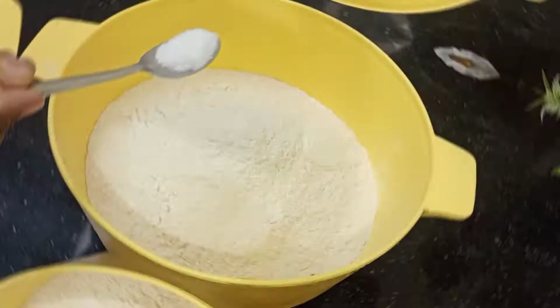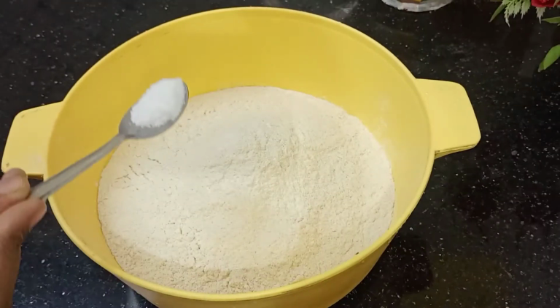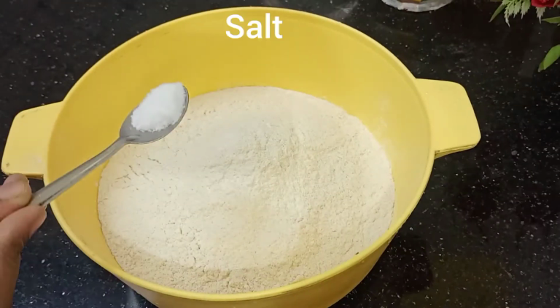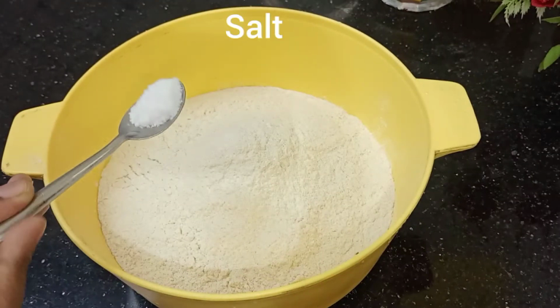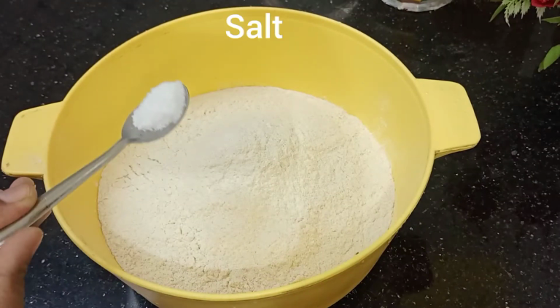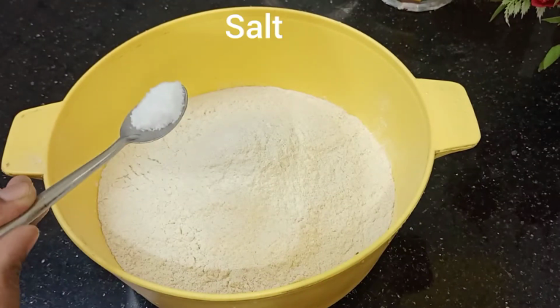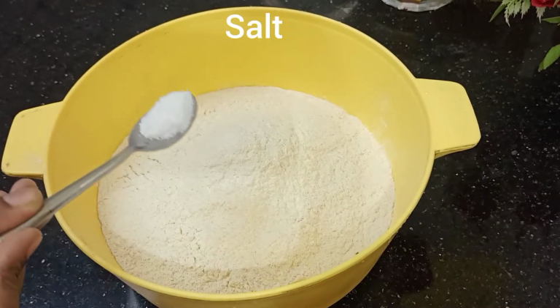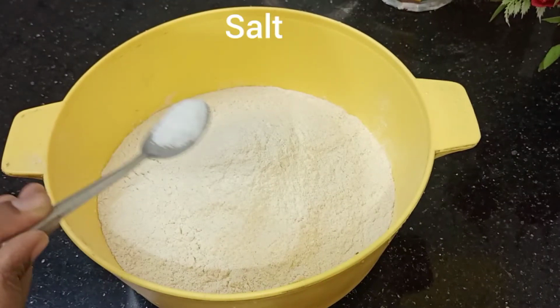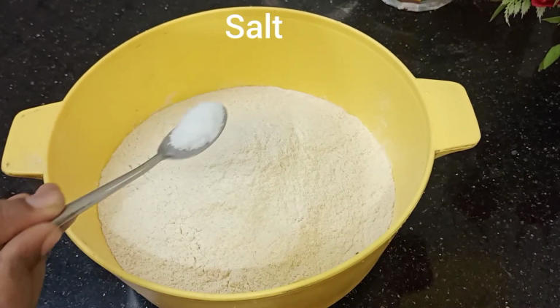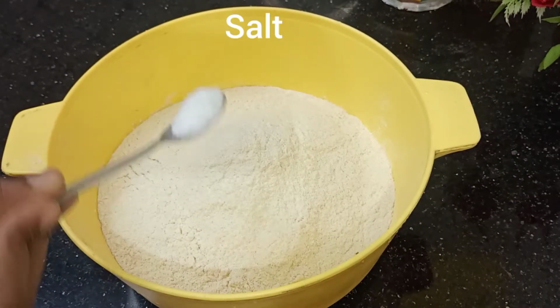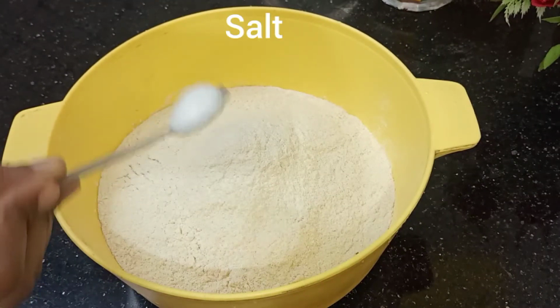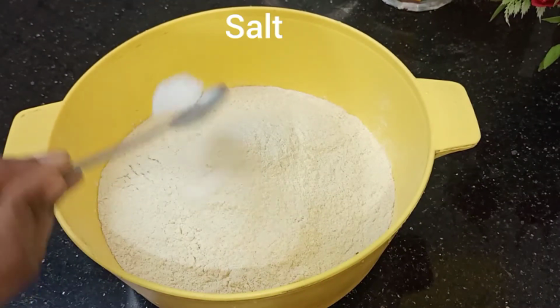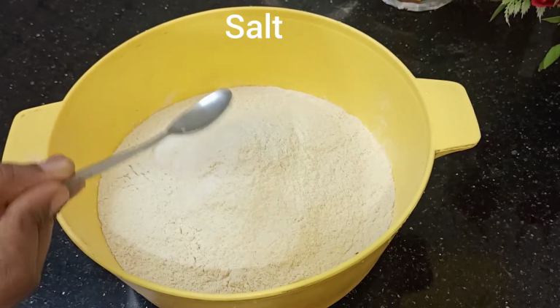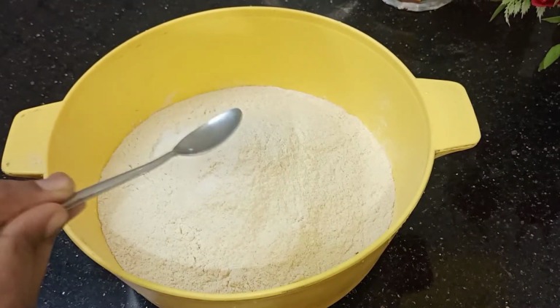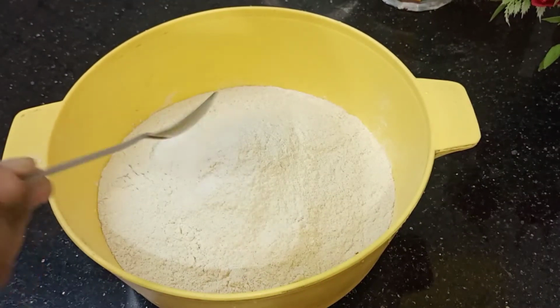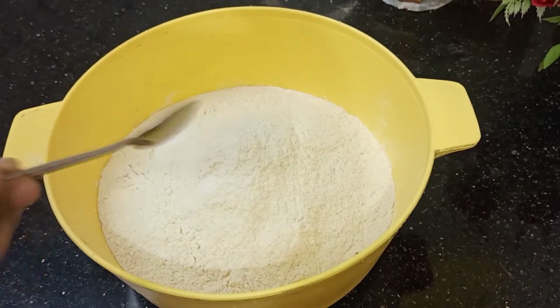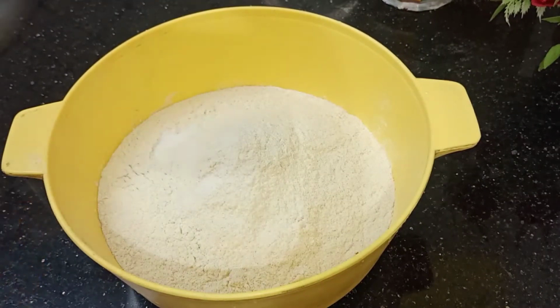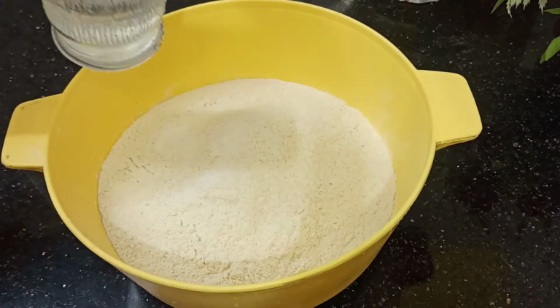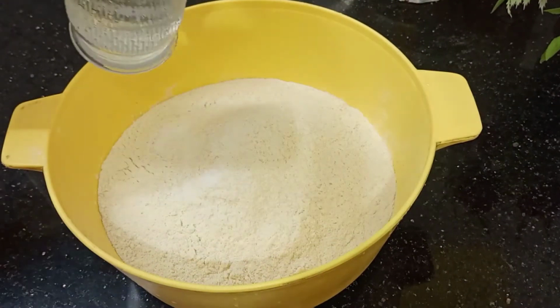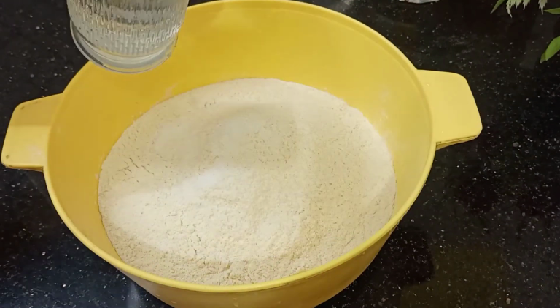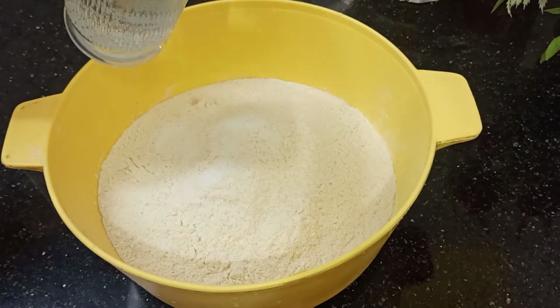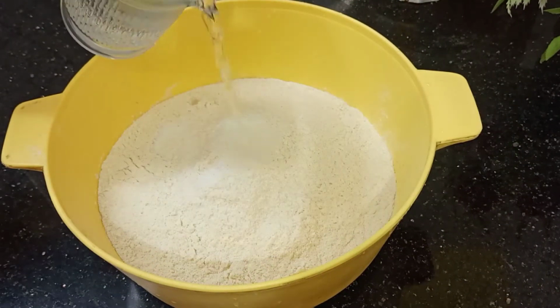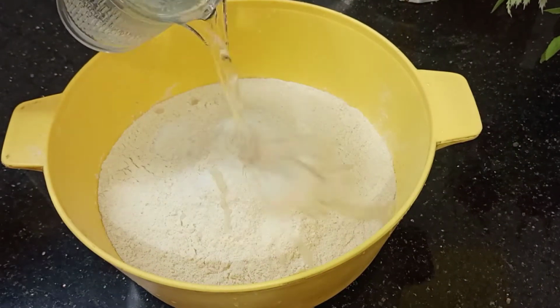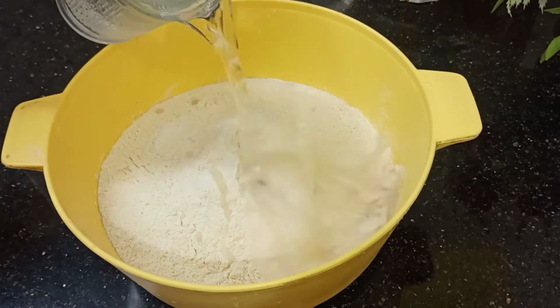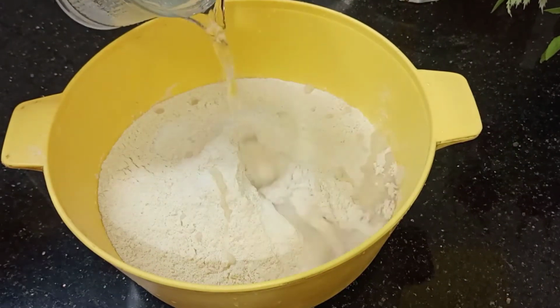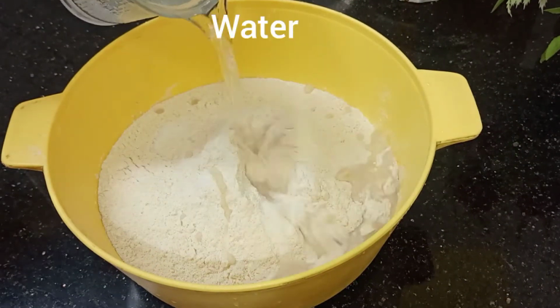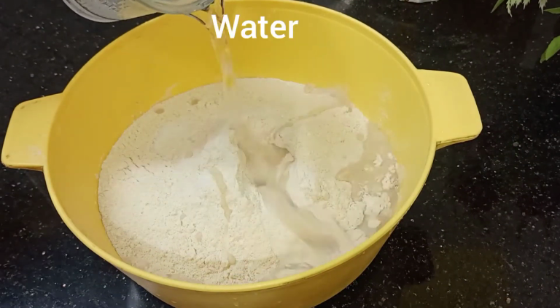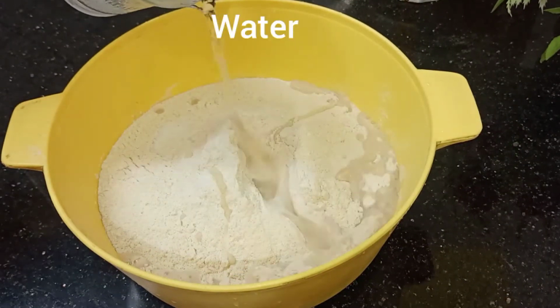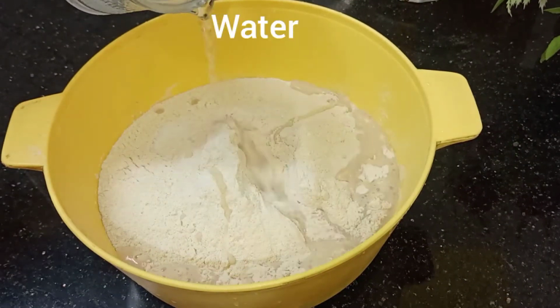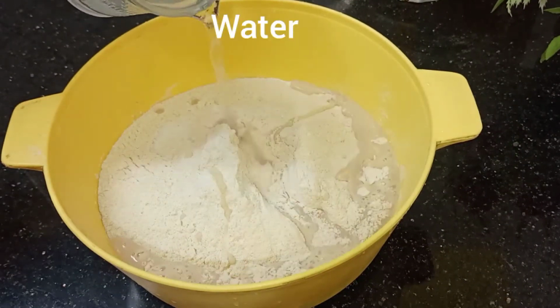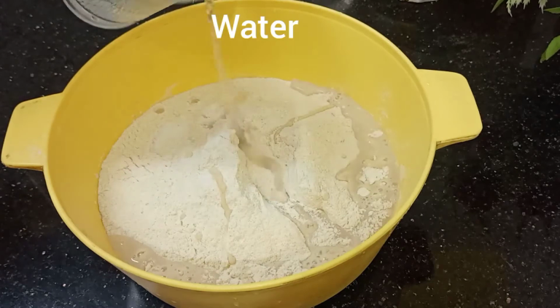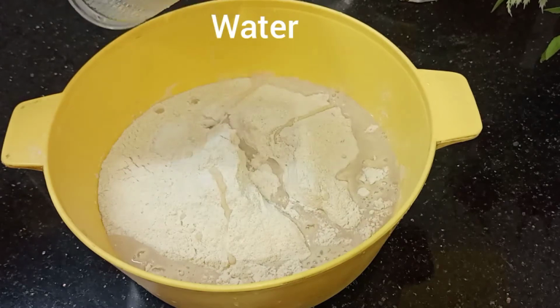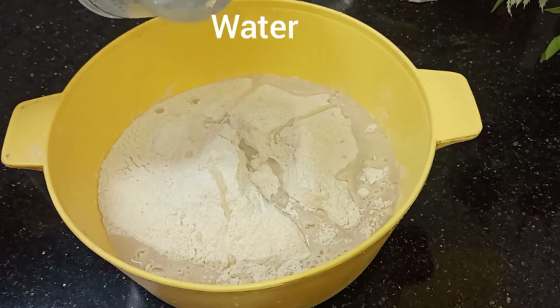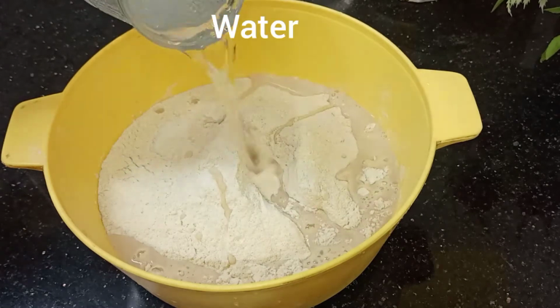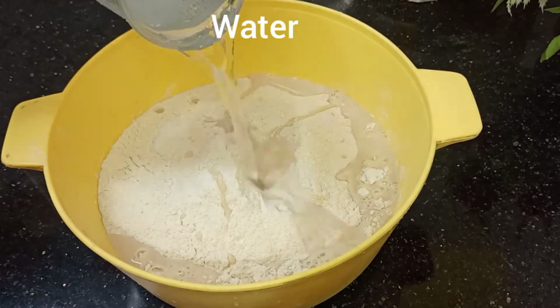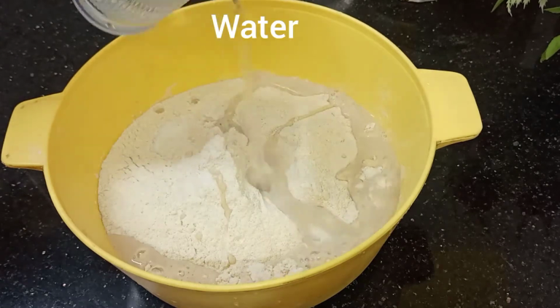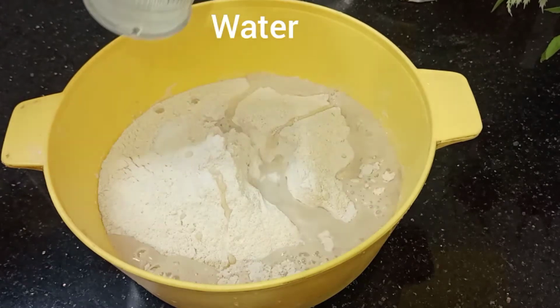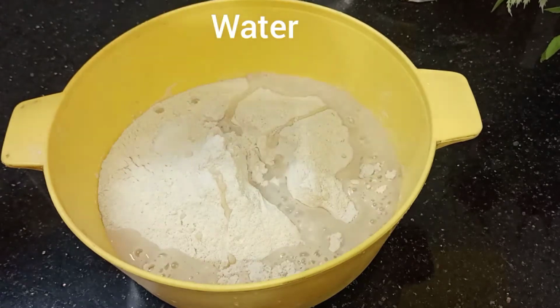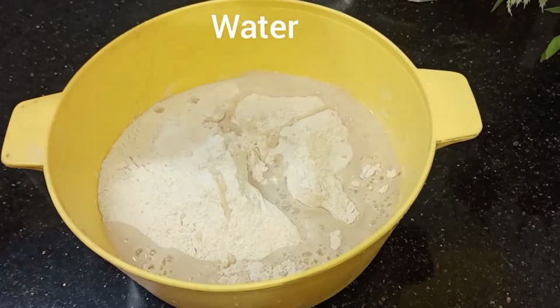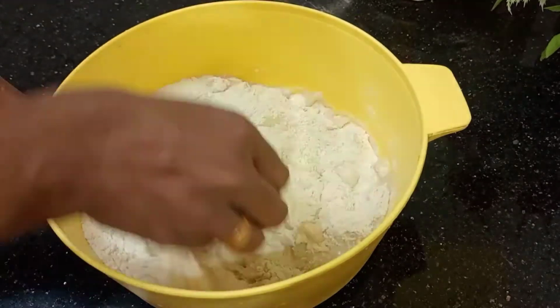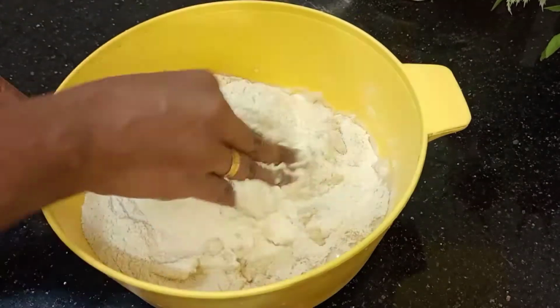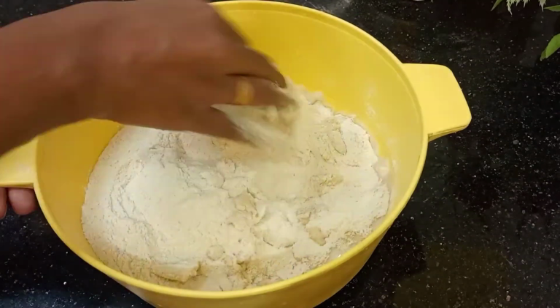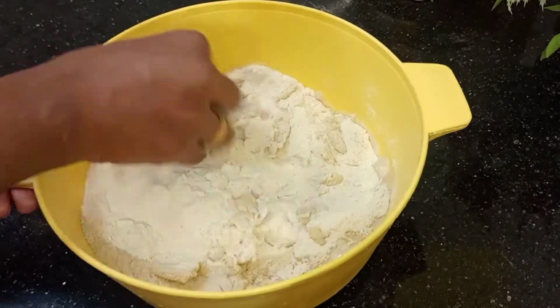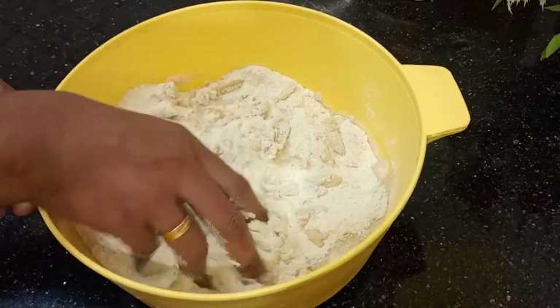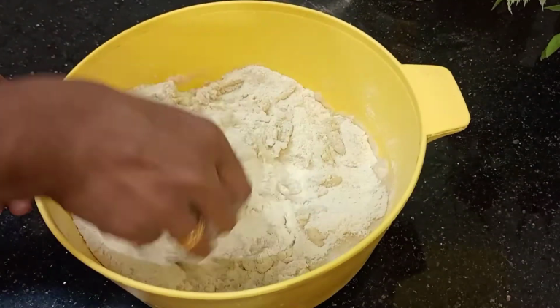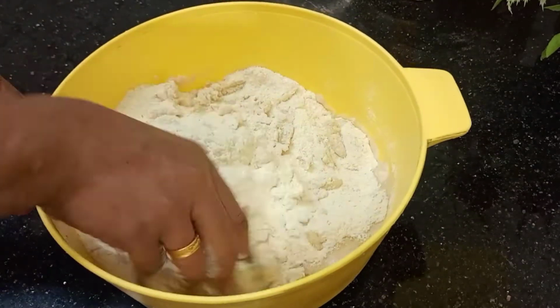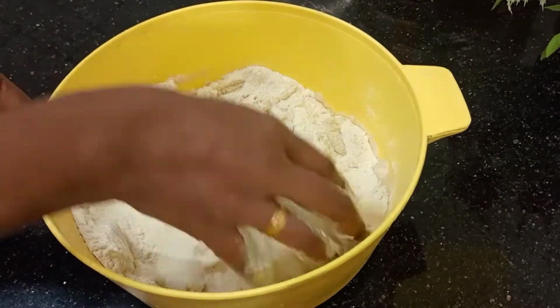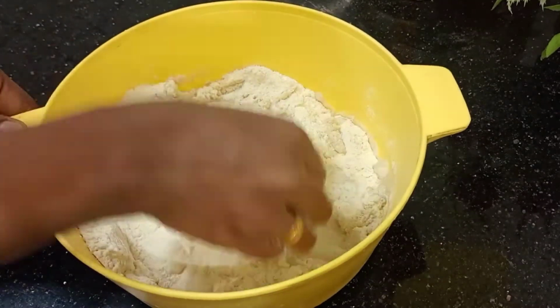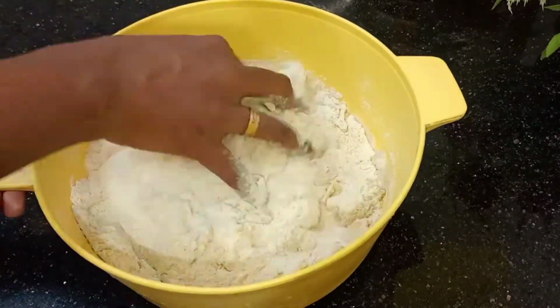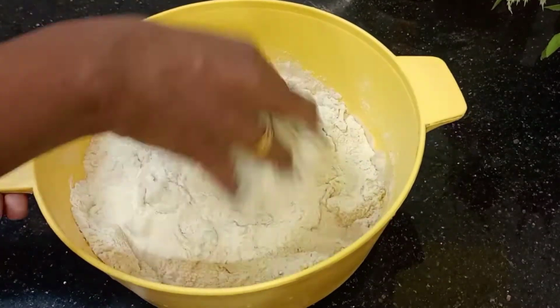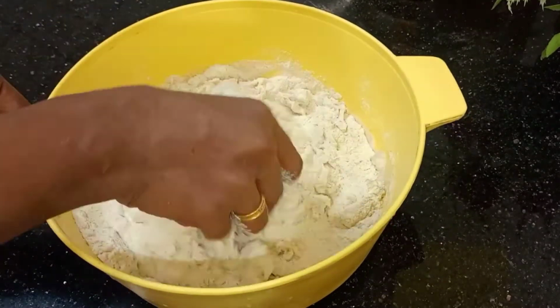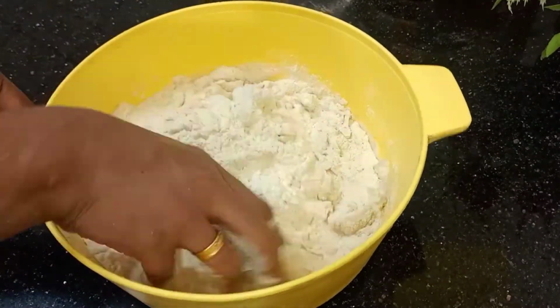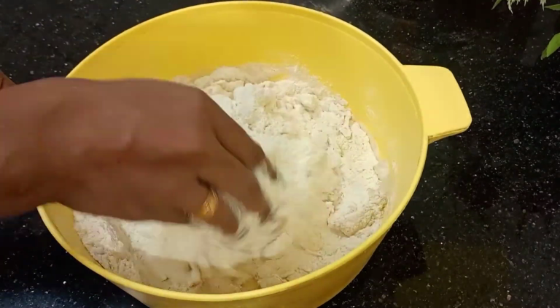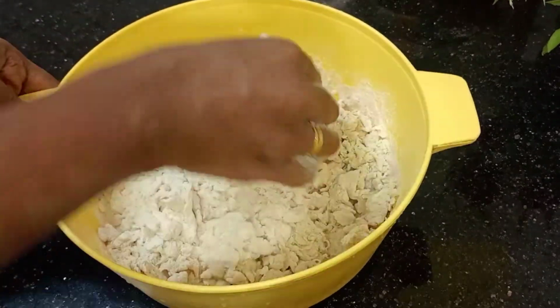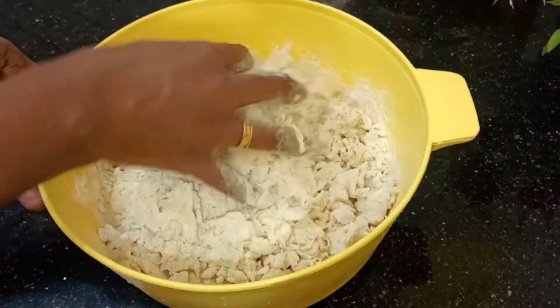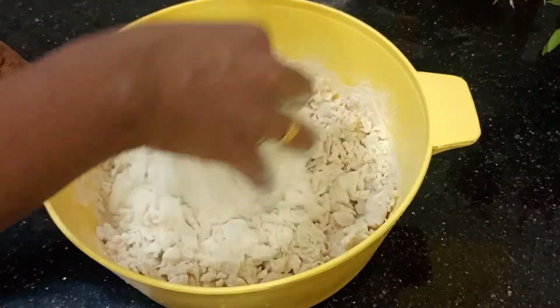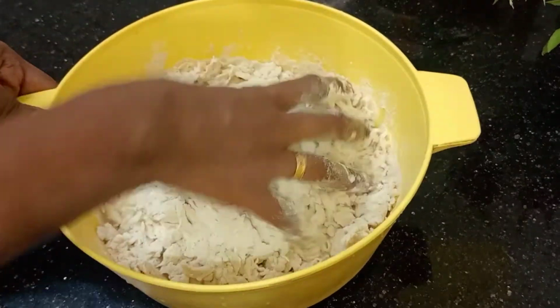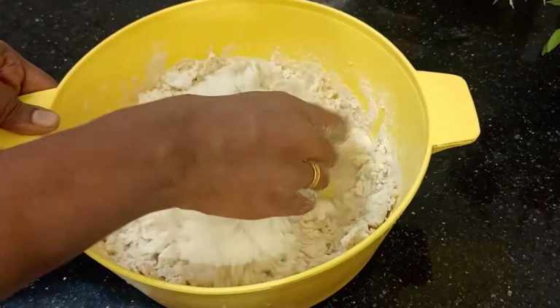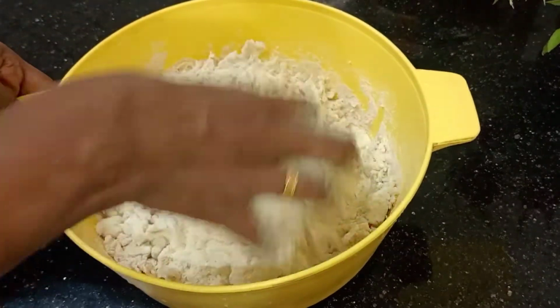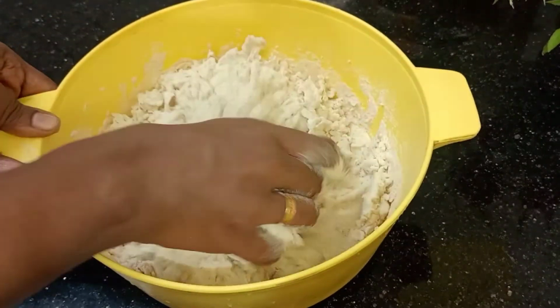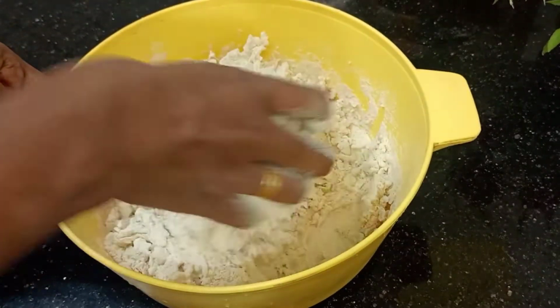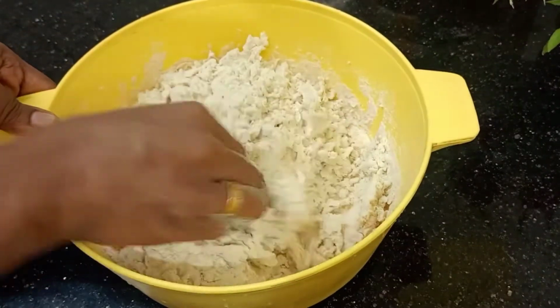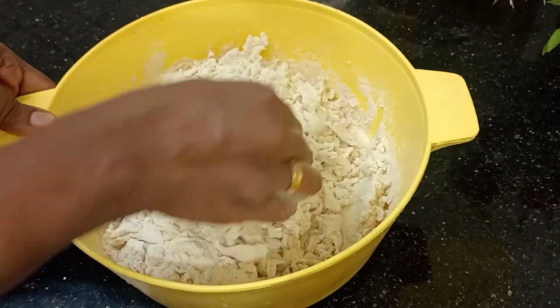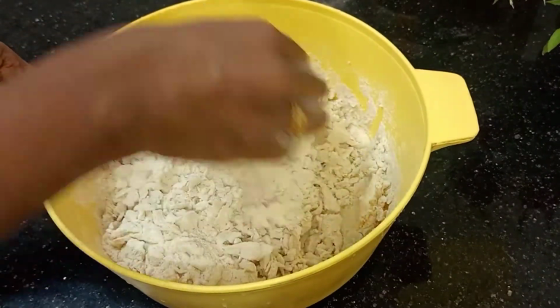I am going to make a little bit of gawdambu. I am going to make a chapathi. I am going to make a nice taste.